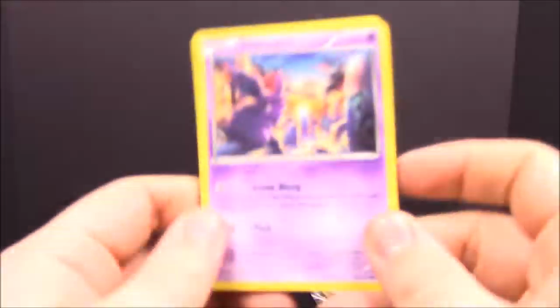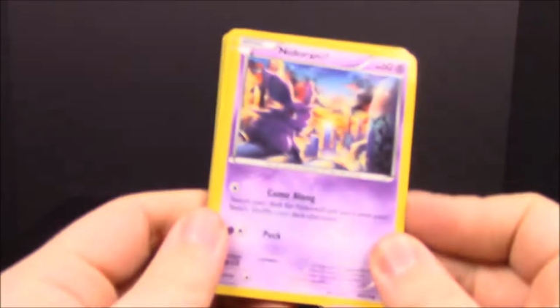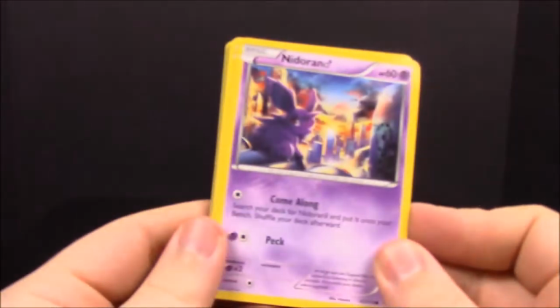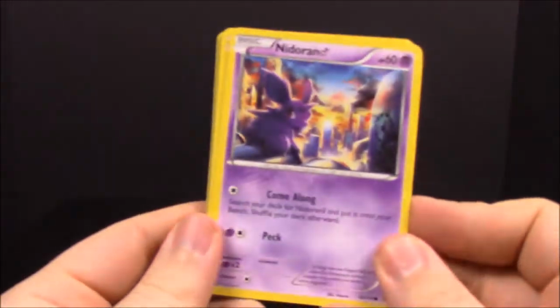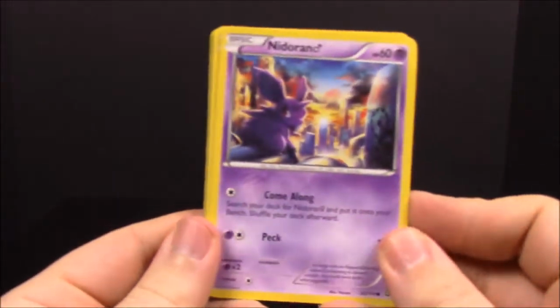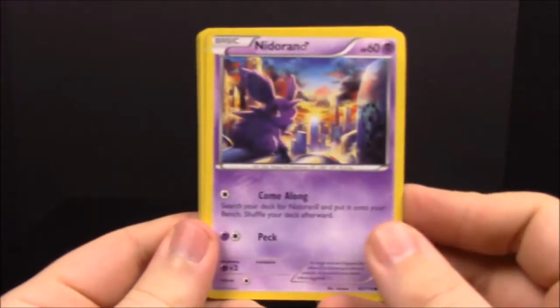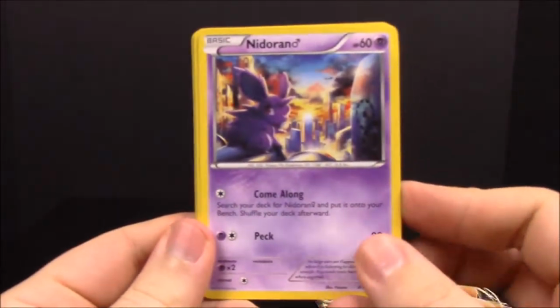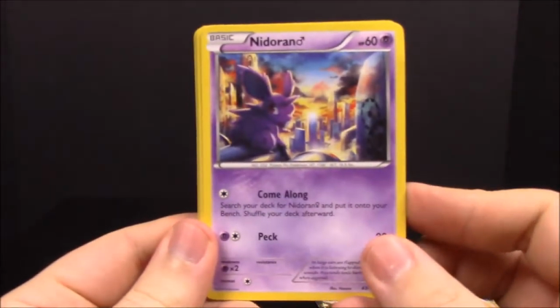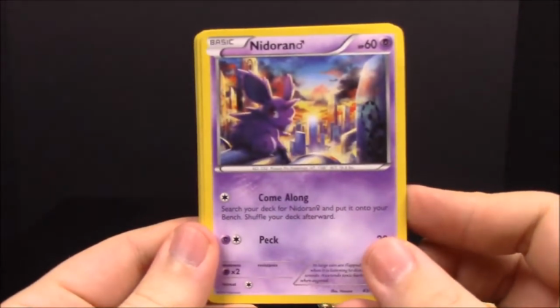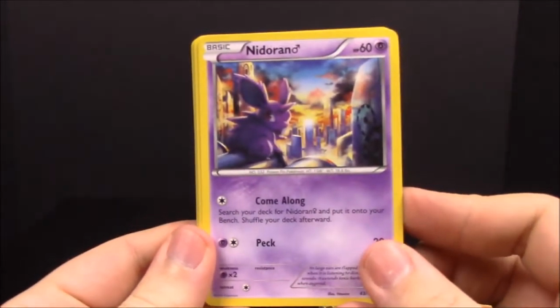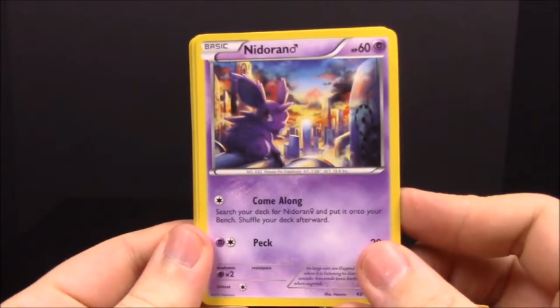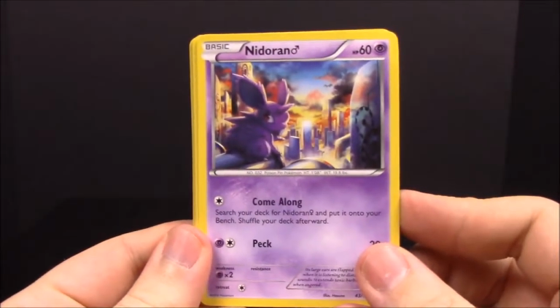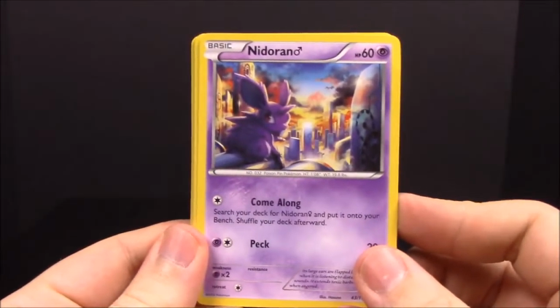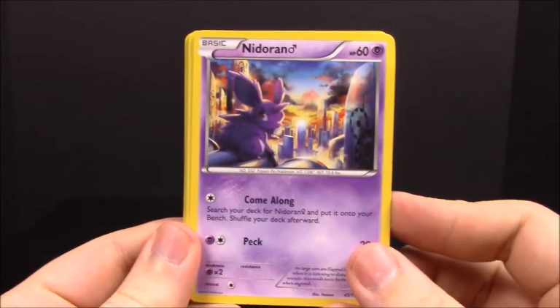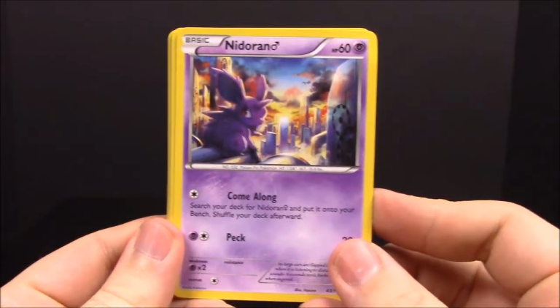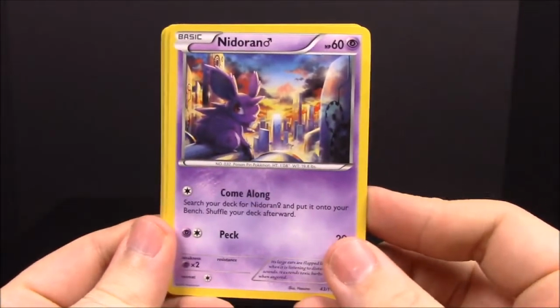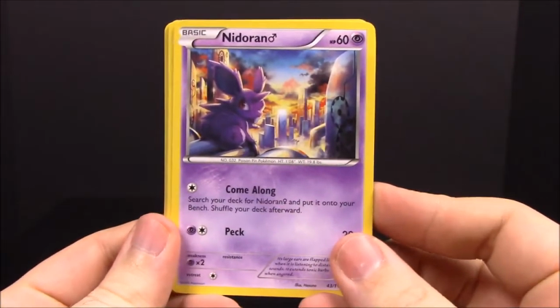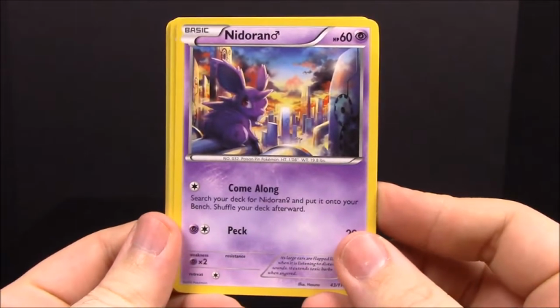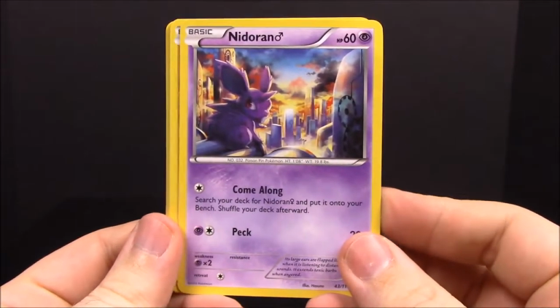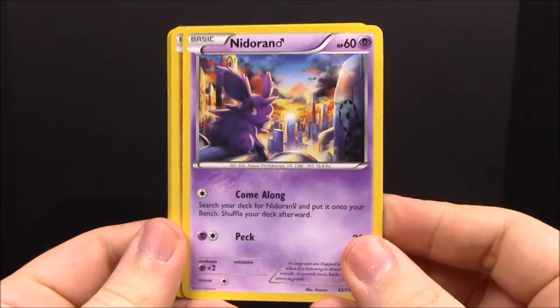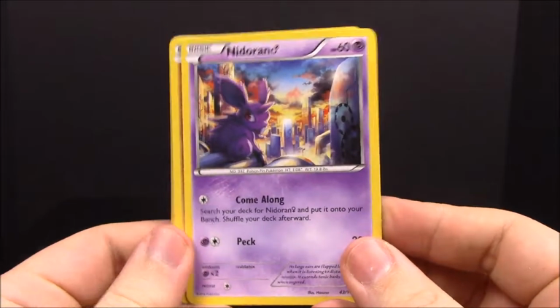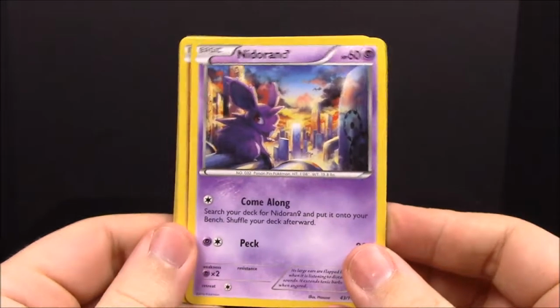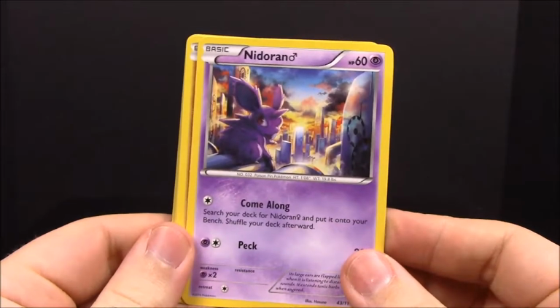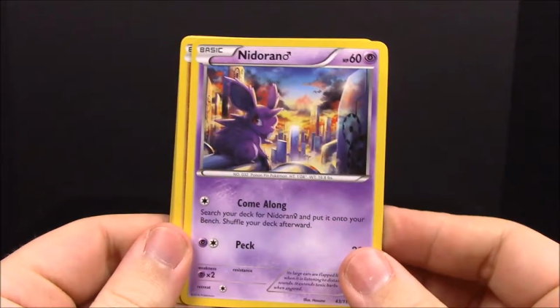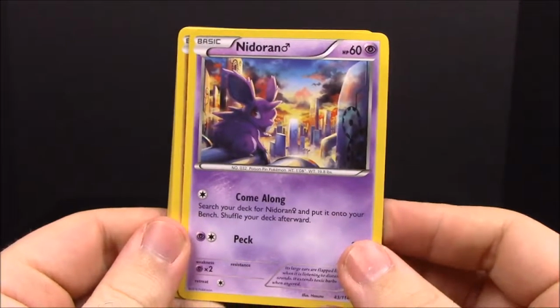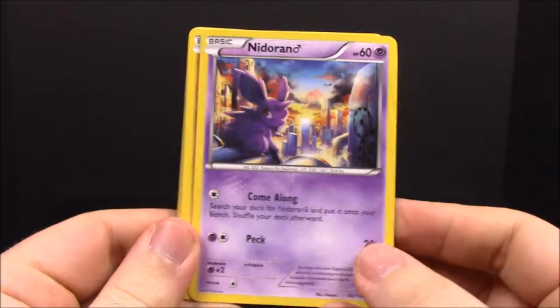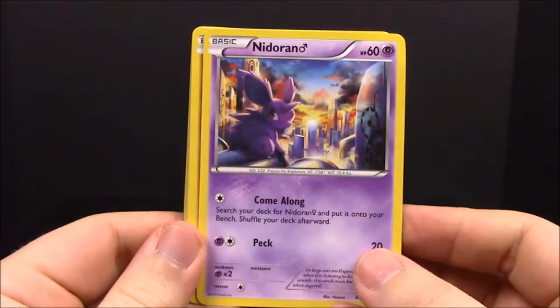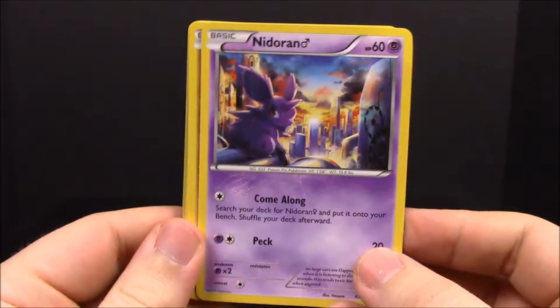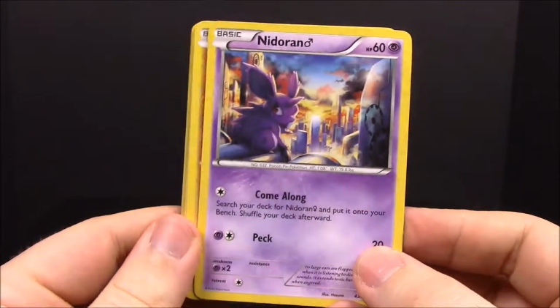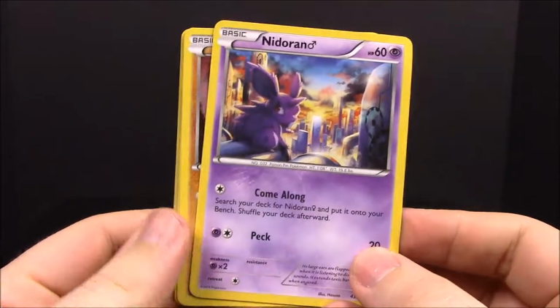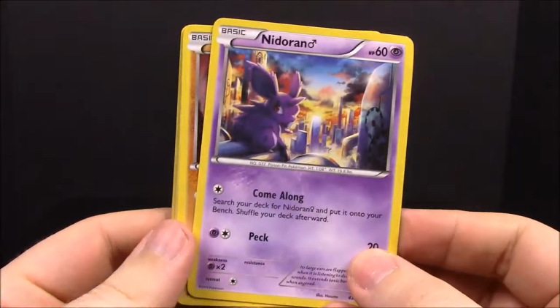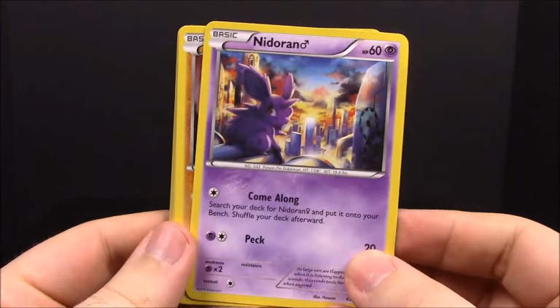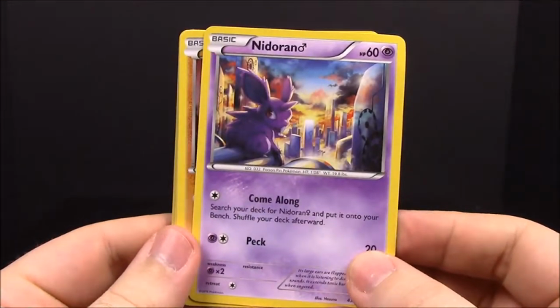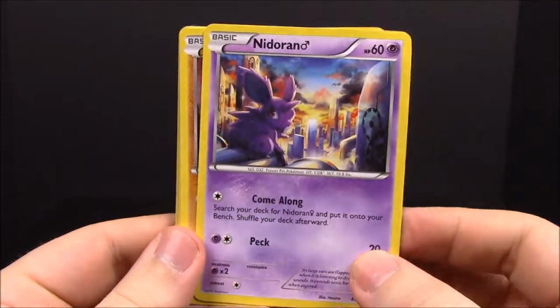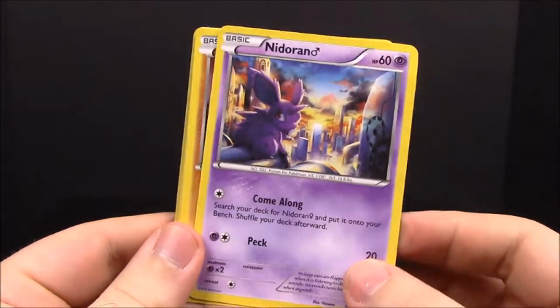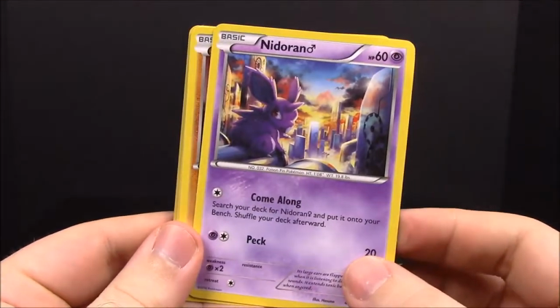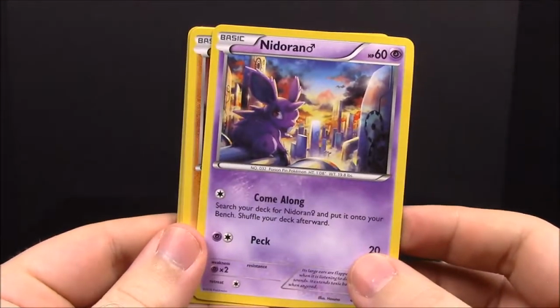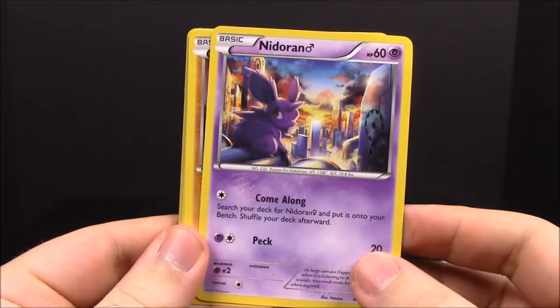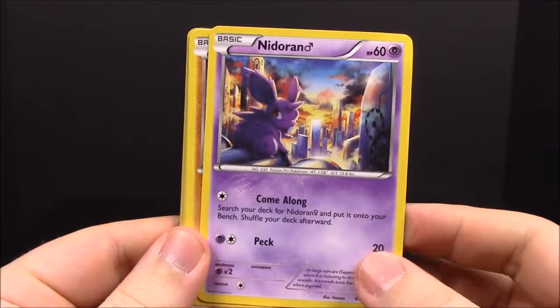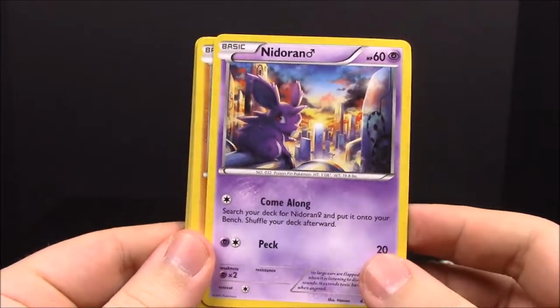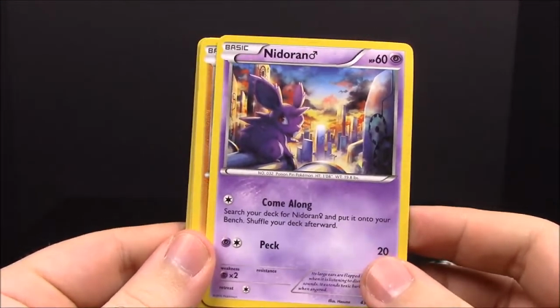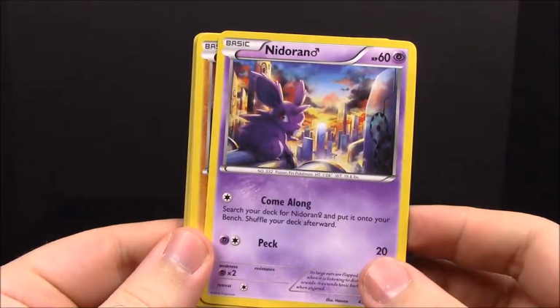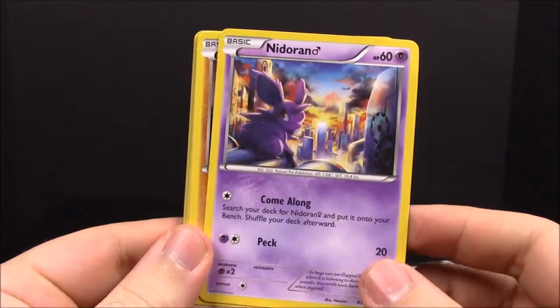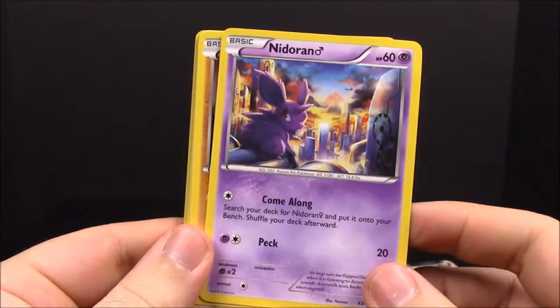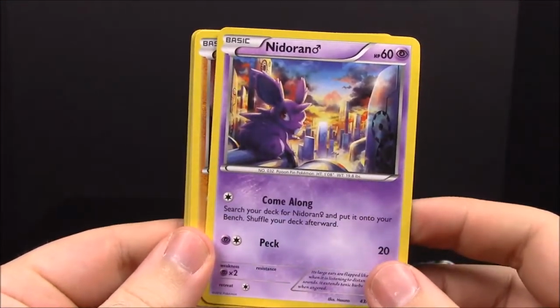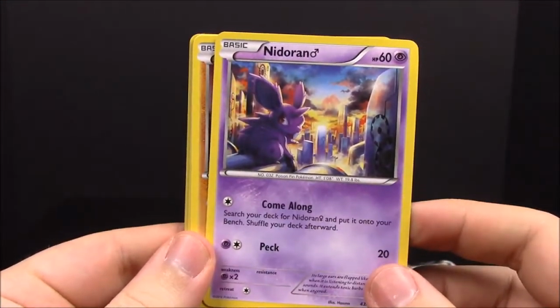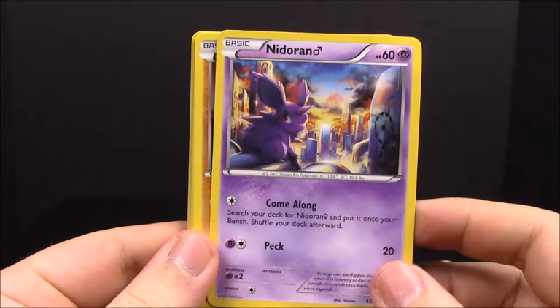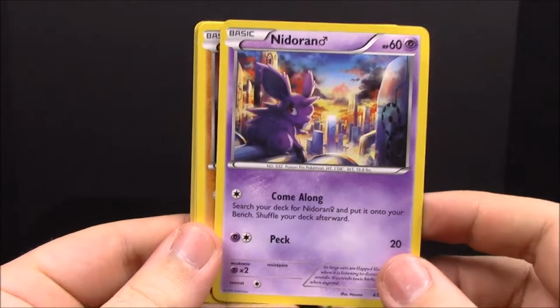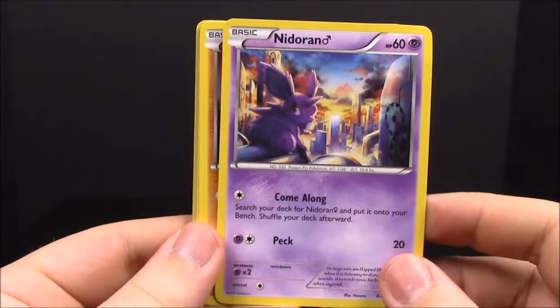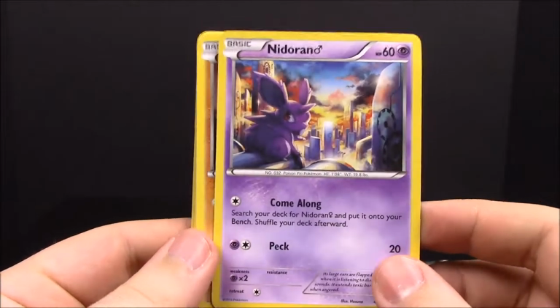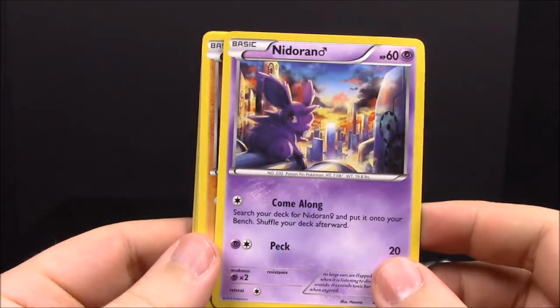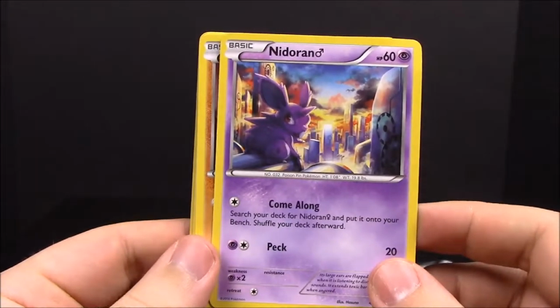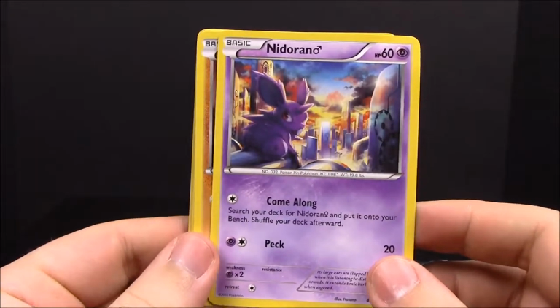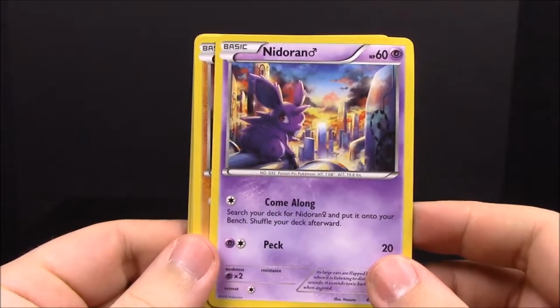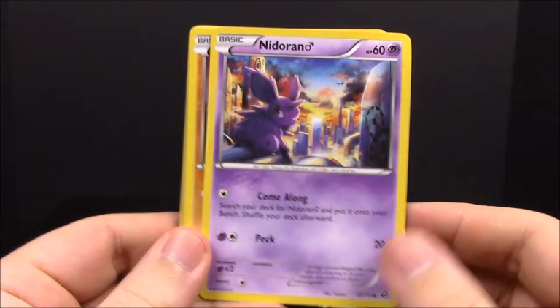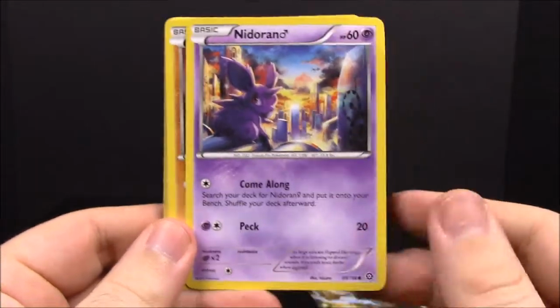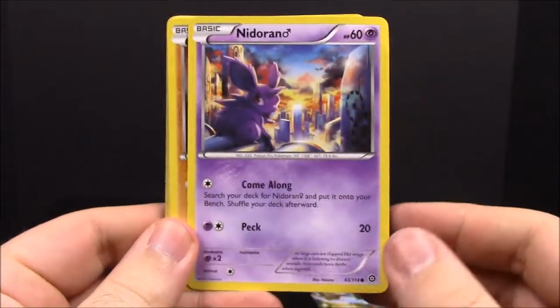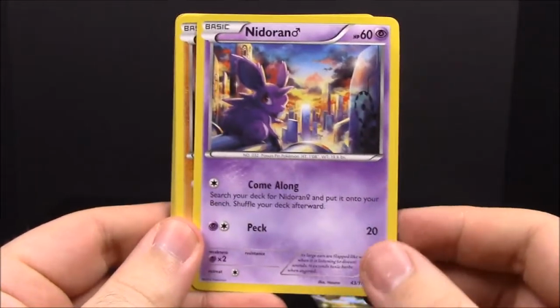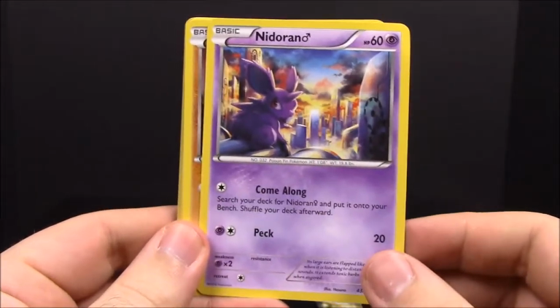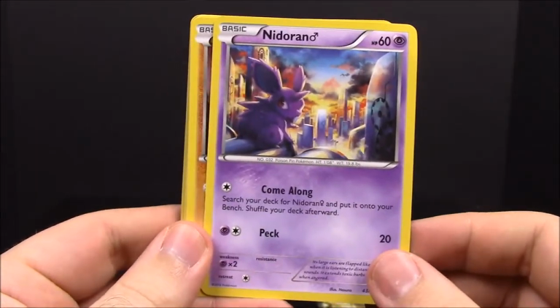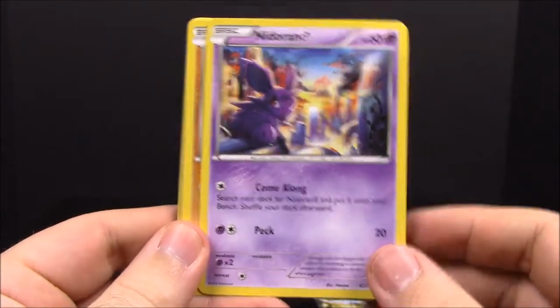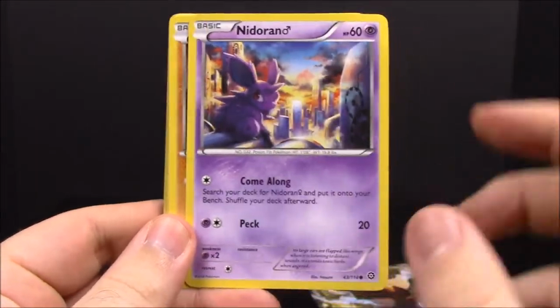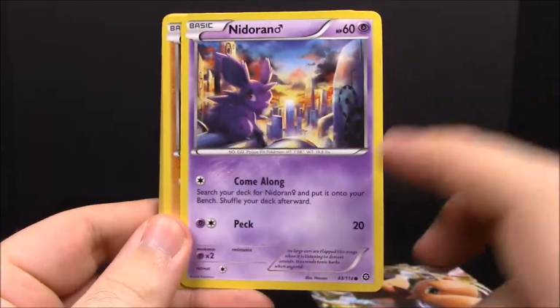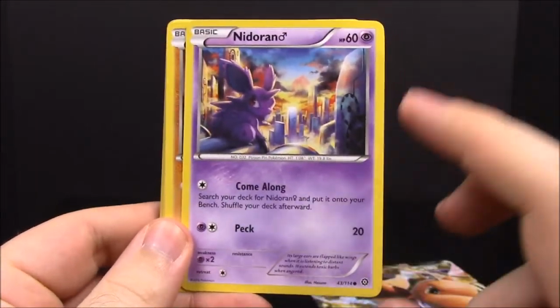Now we've got four packs here: an XY Breakpoint, Steam Siege, Steam Siege, and Fates Collide. I guess we'll do the two Steam Sieges first and open them to see what we can get inside.